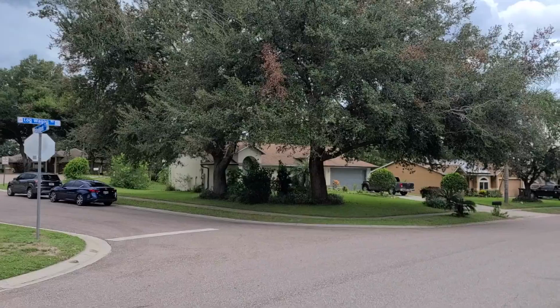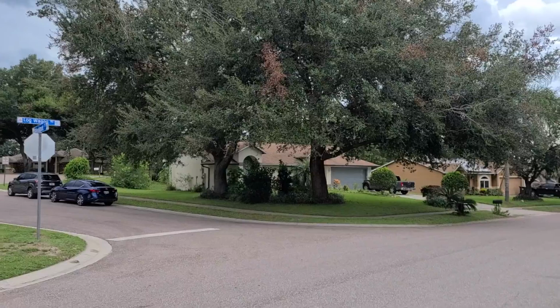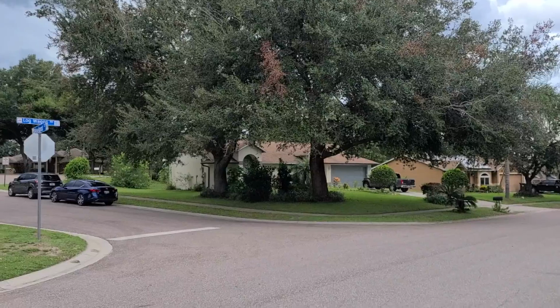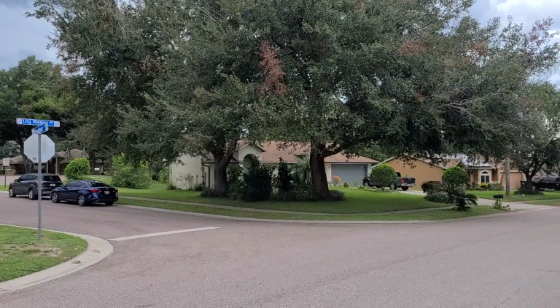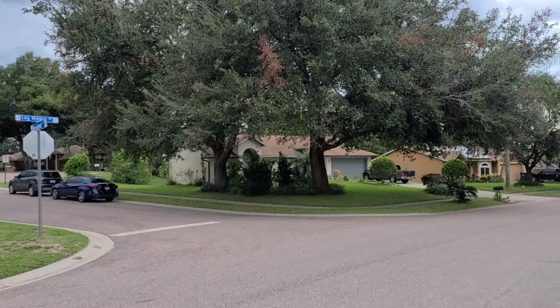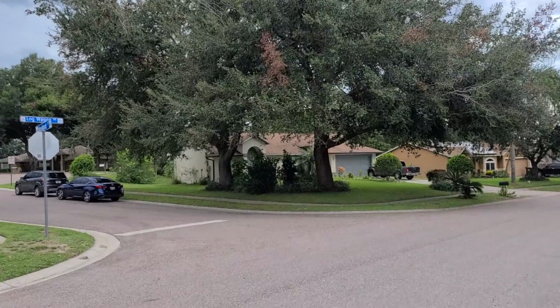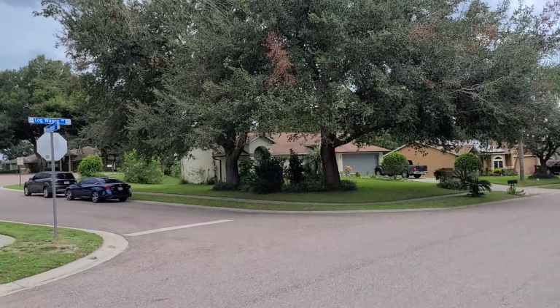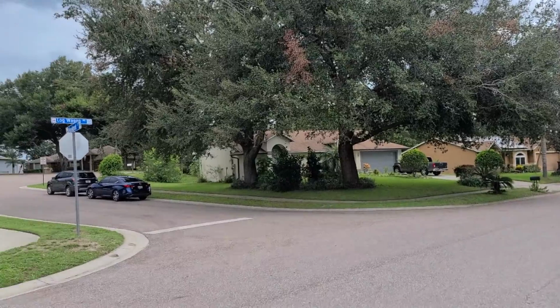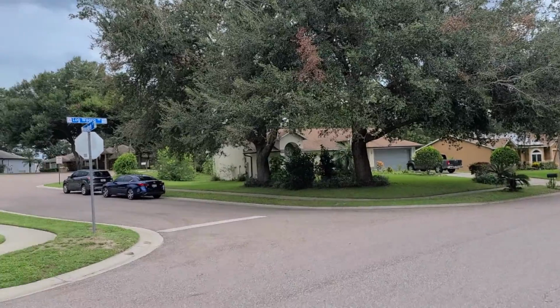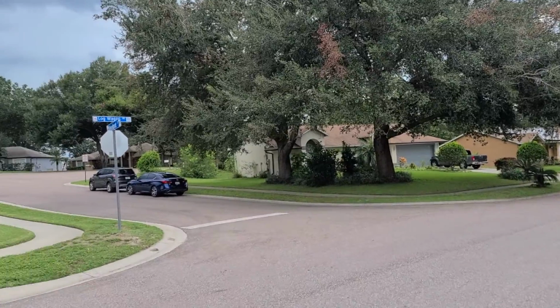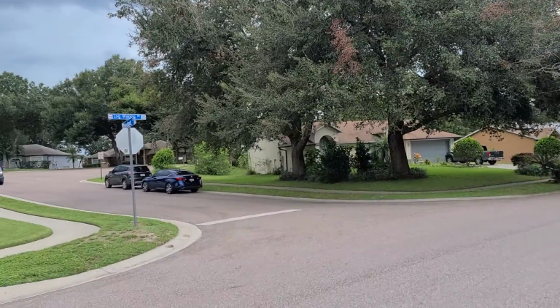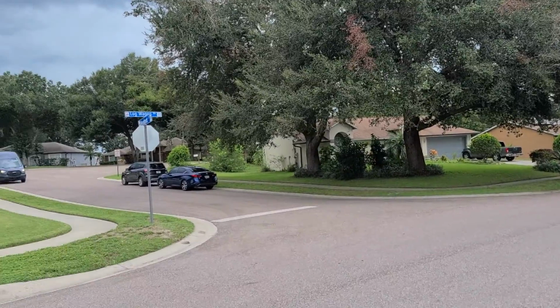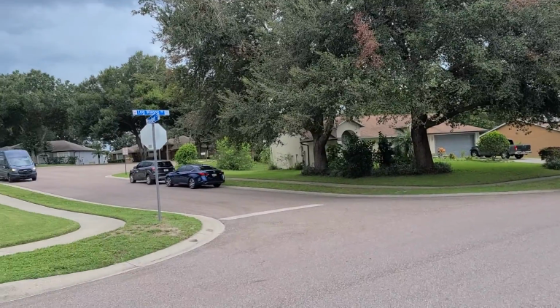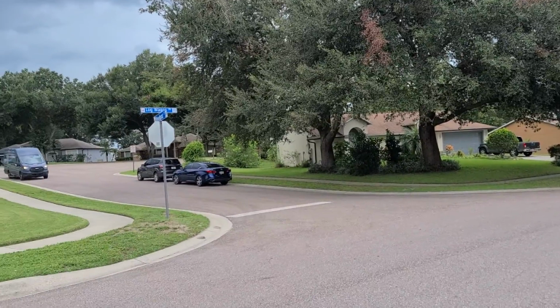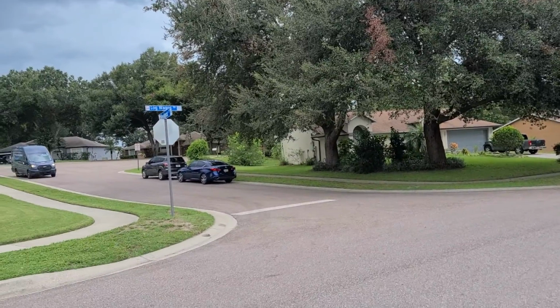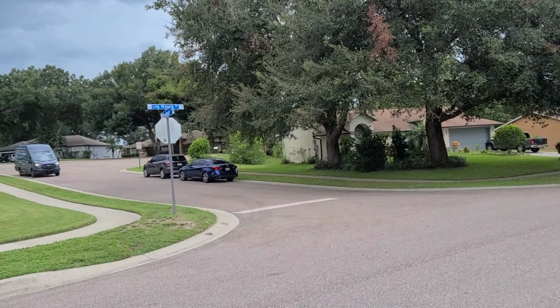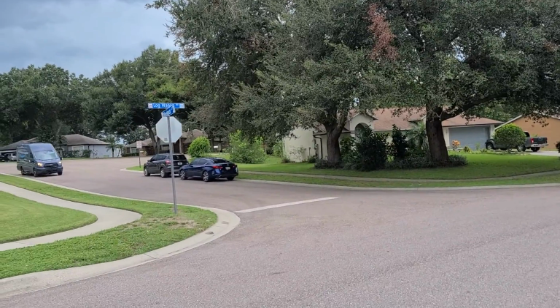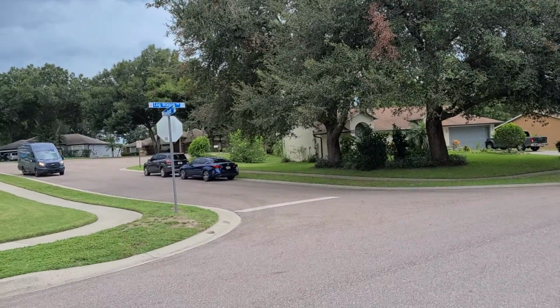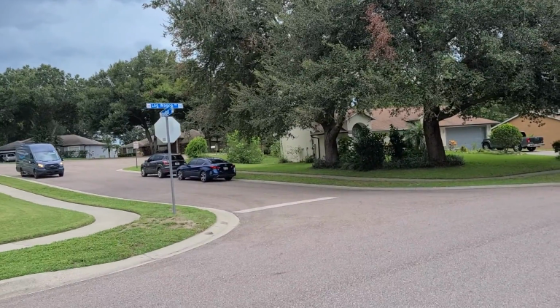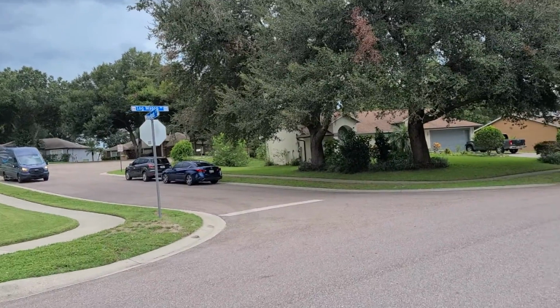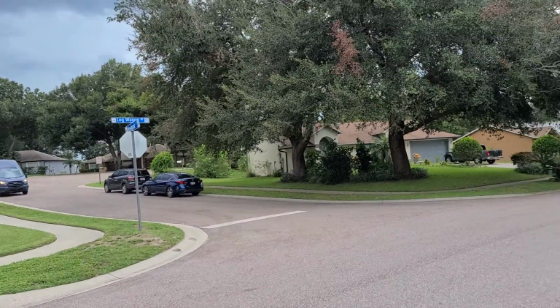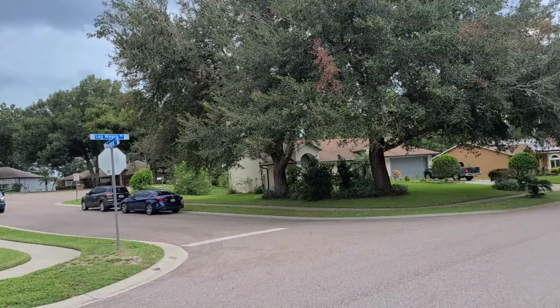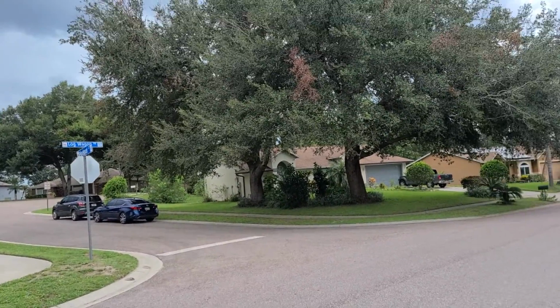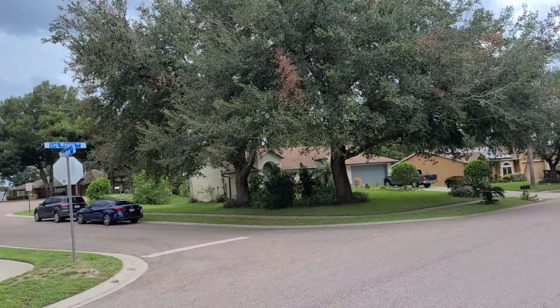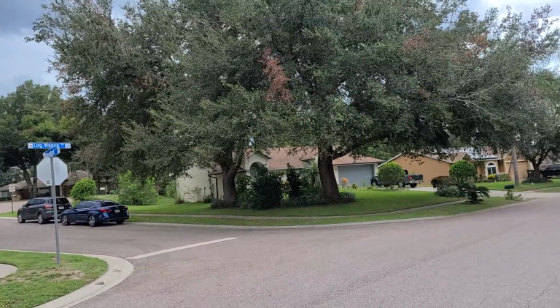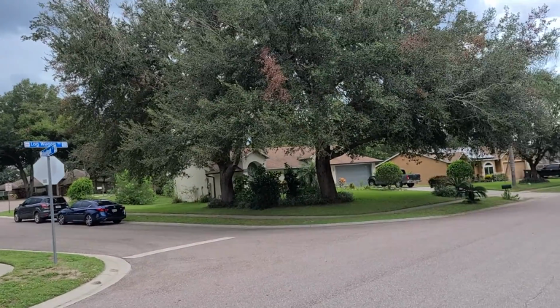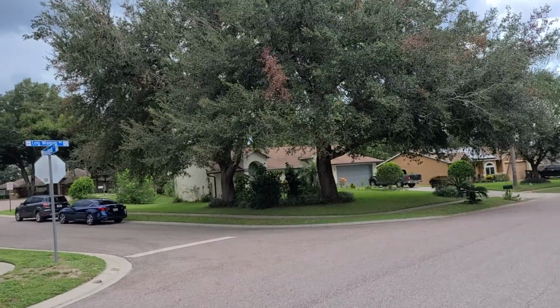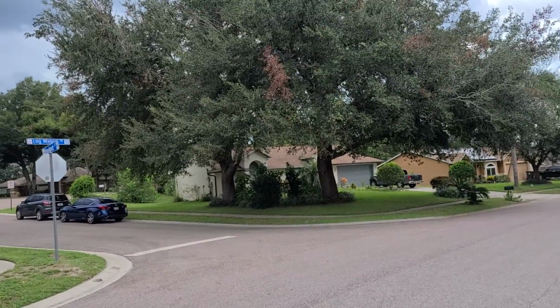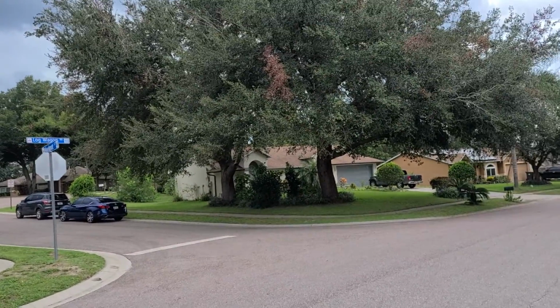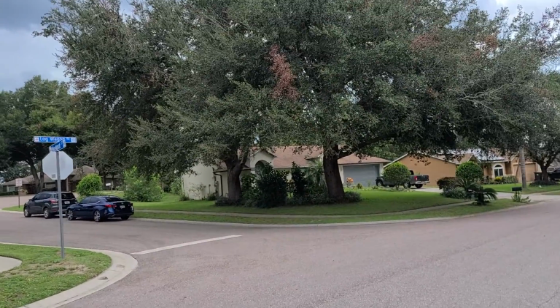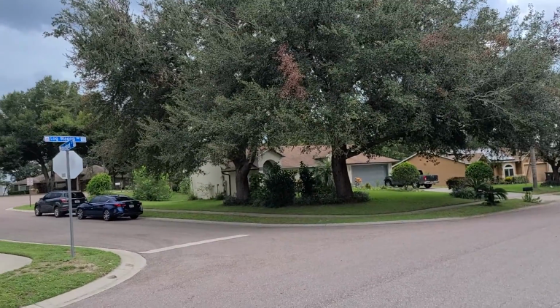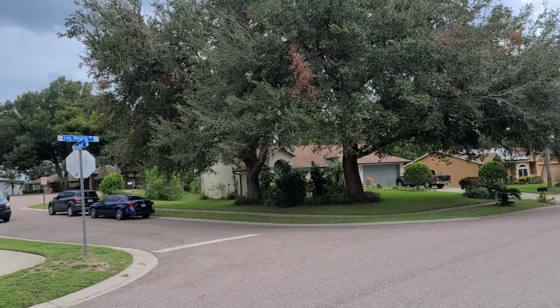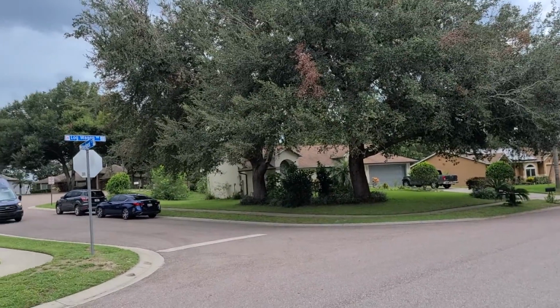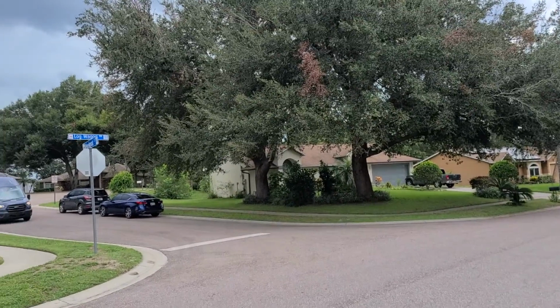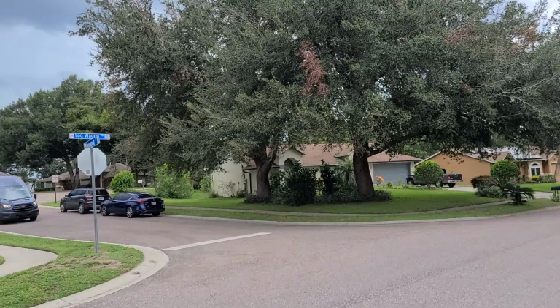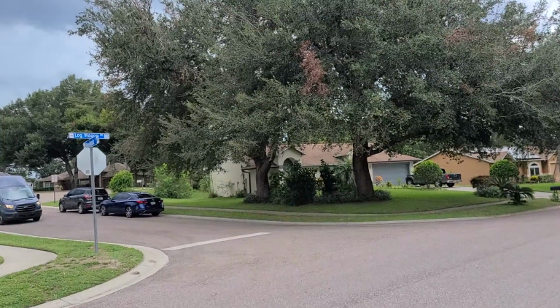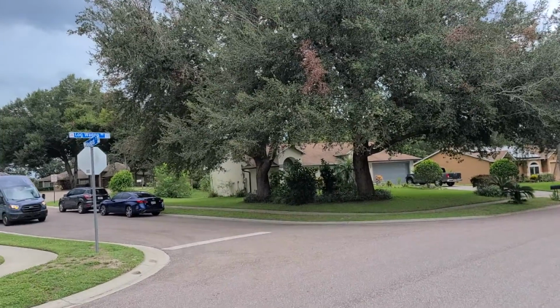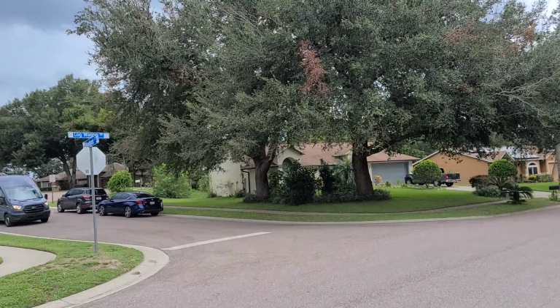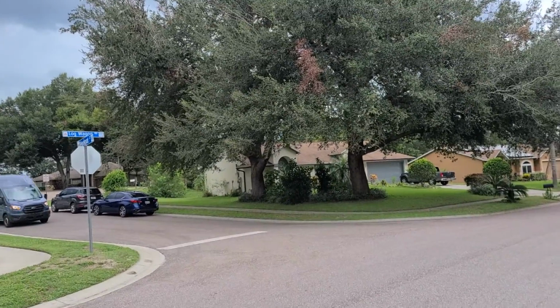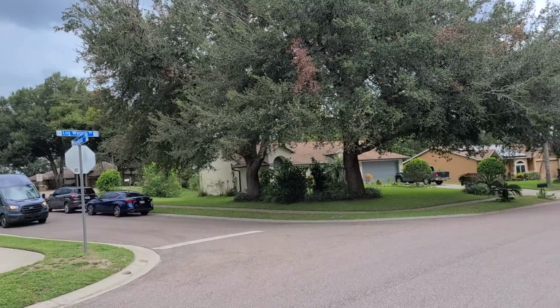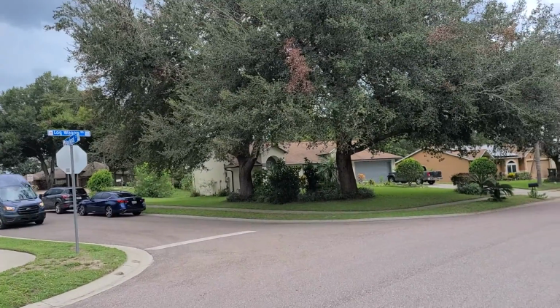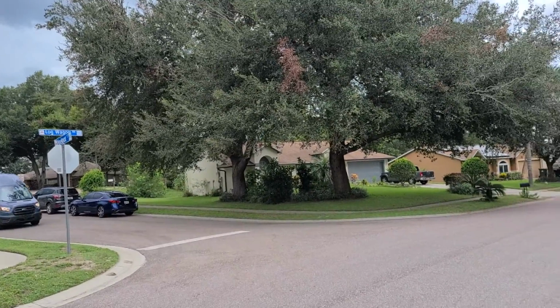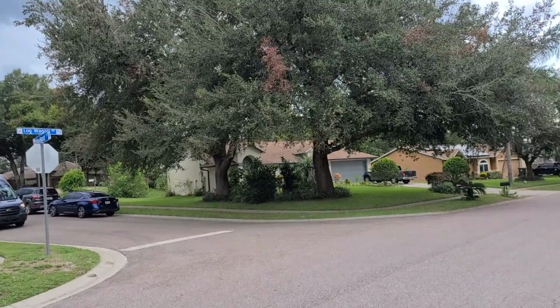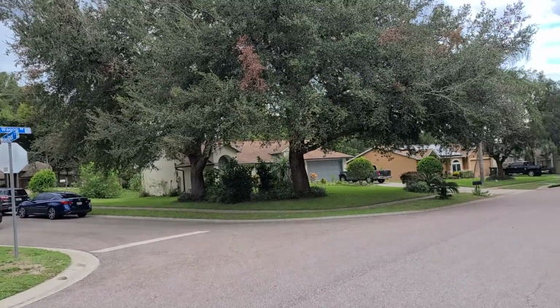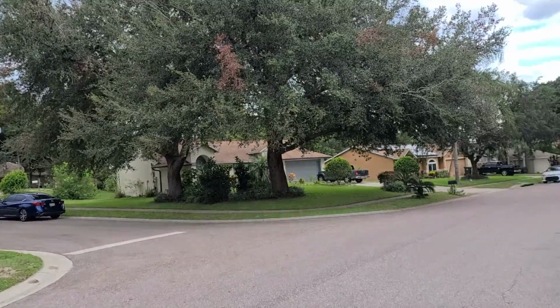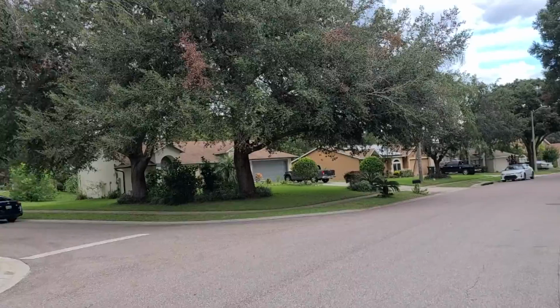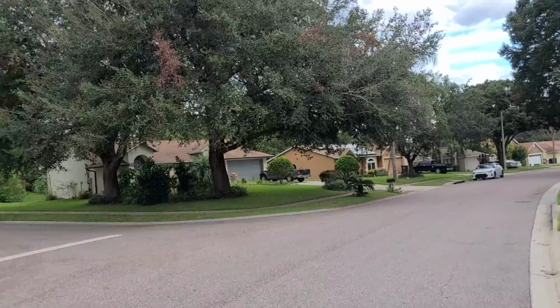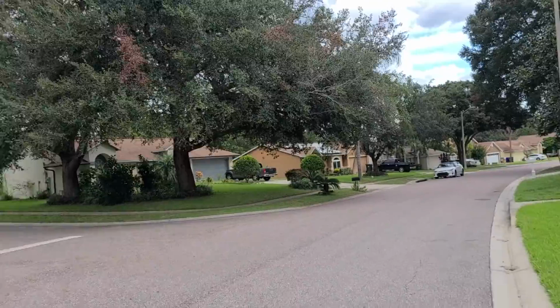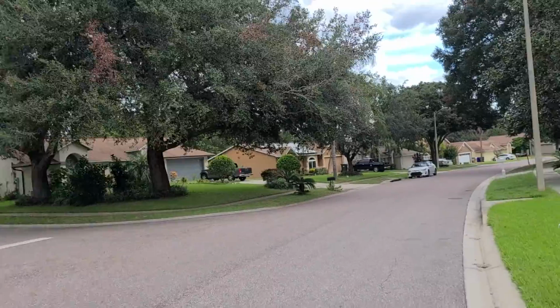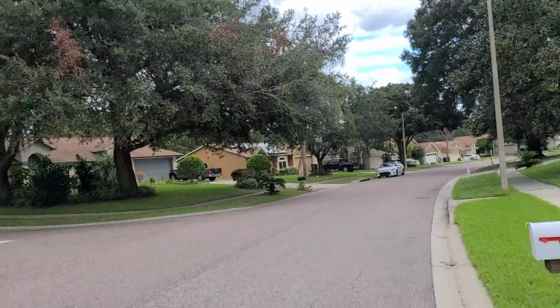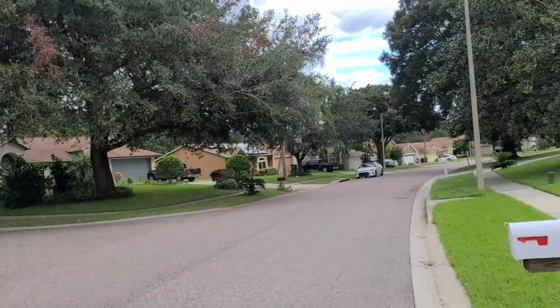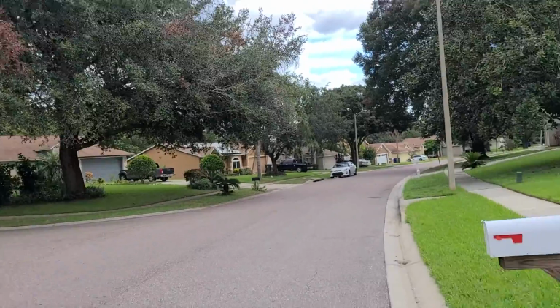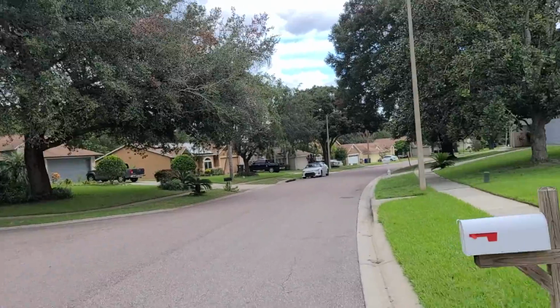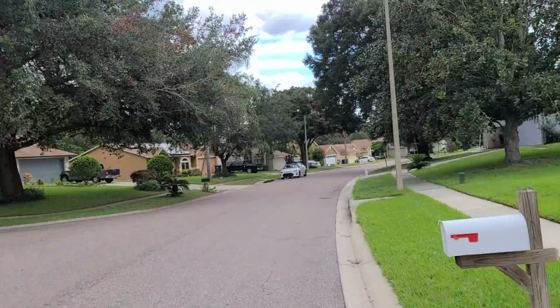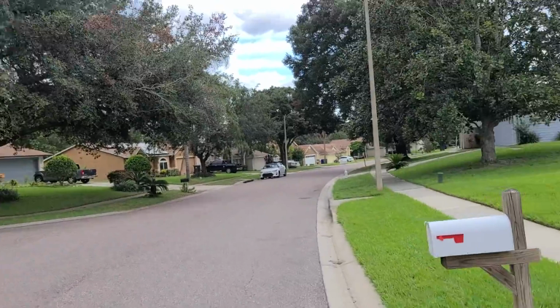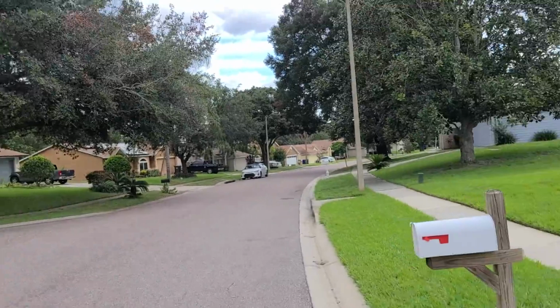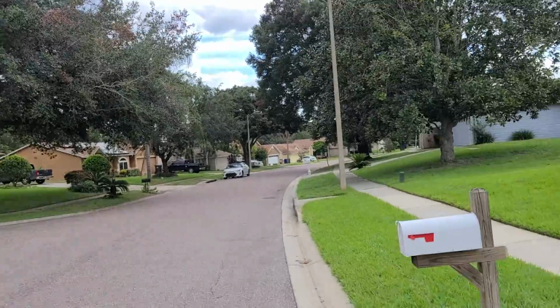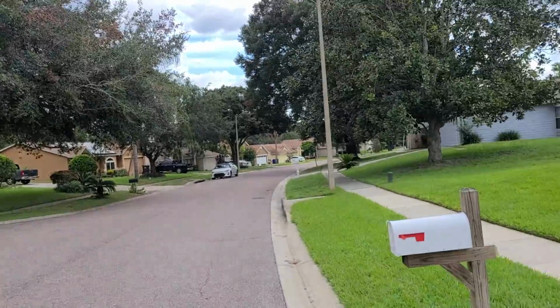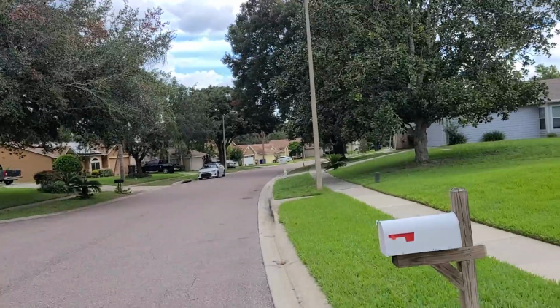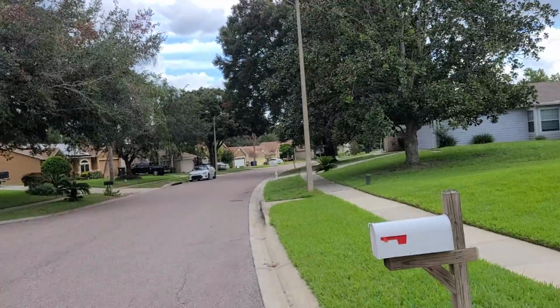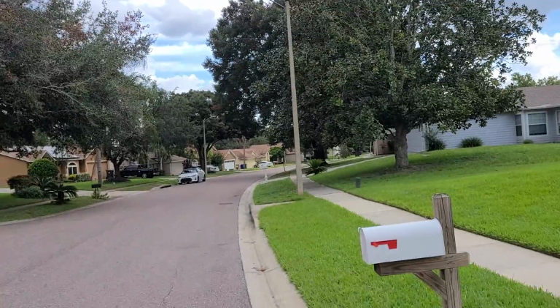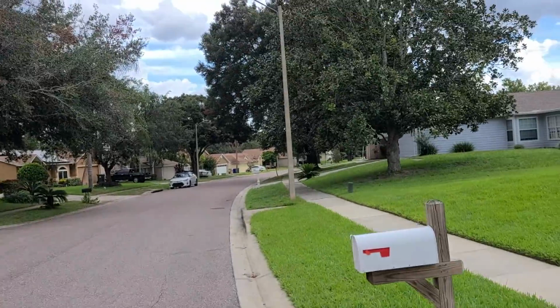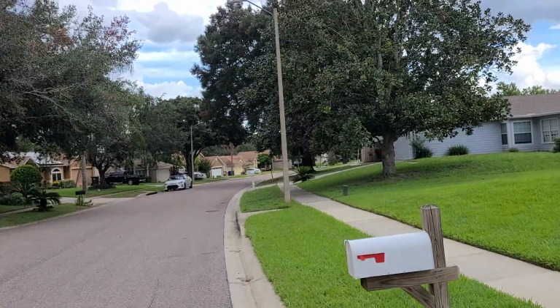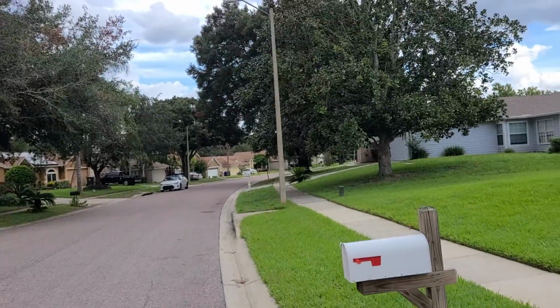We are at 5135 Log Wagon Road in Ocoee, Florida.